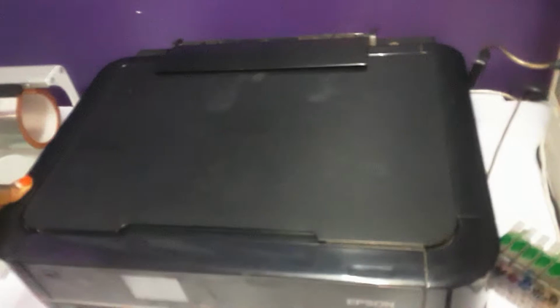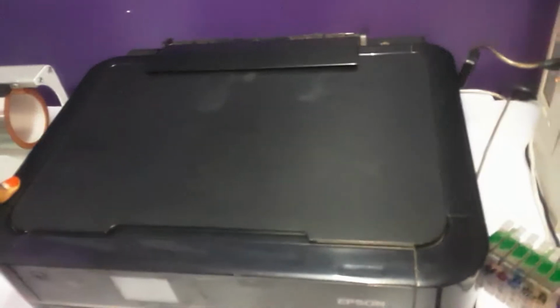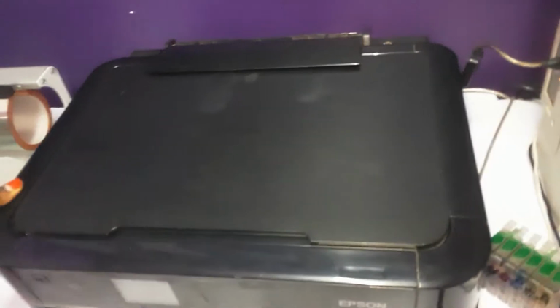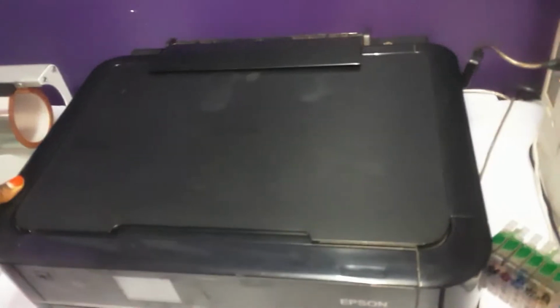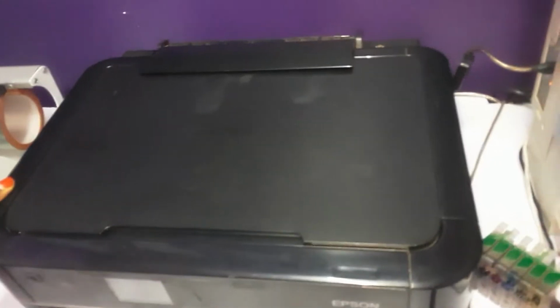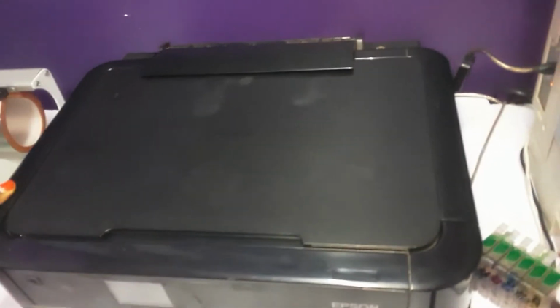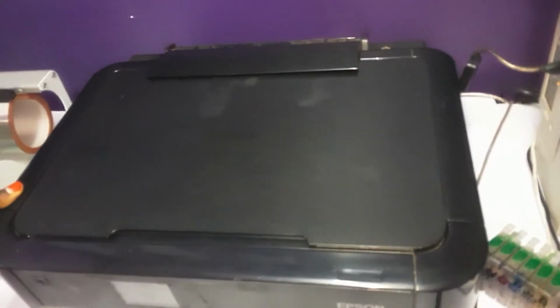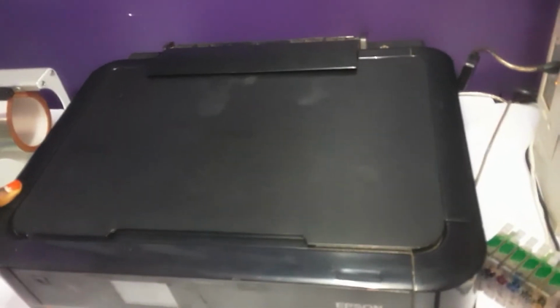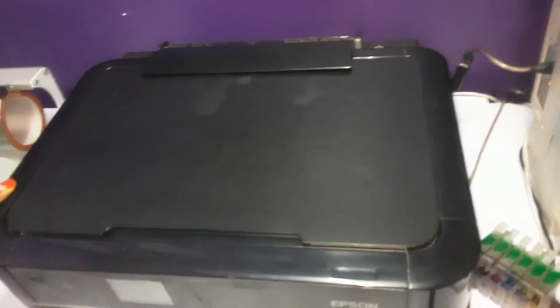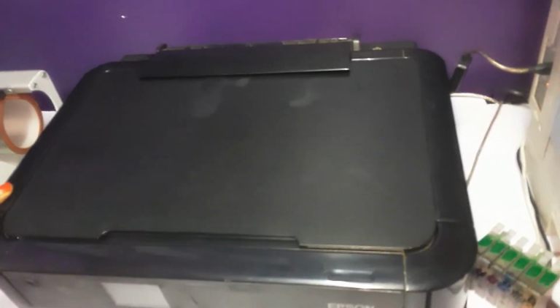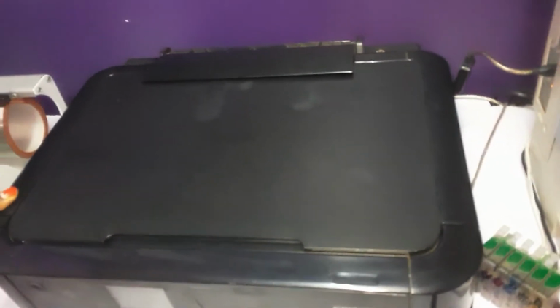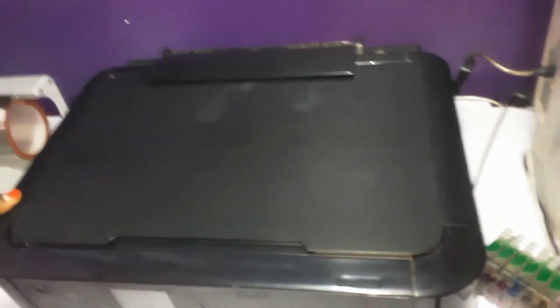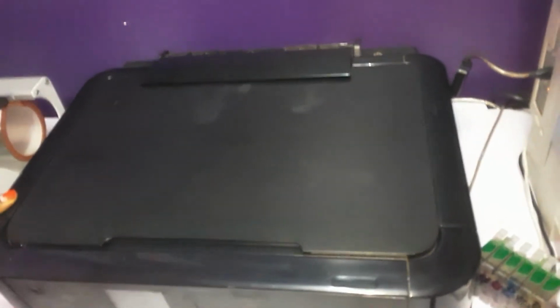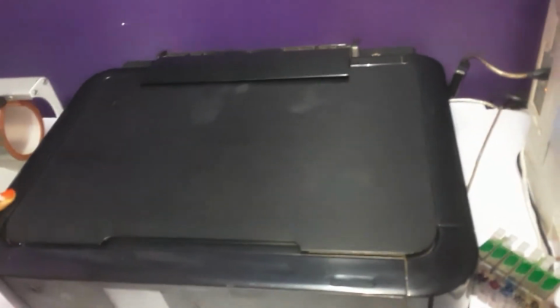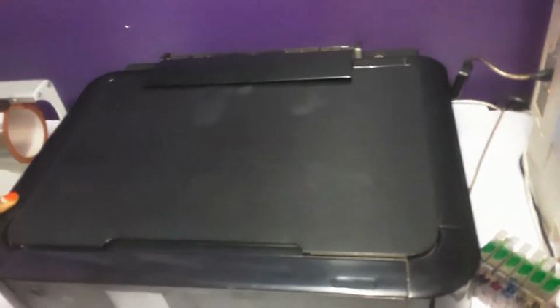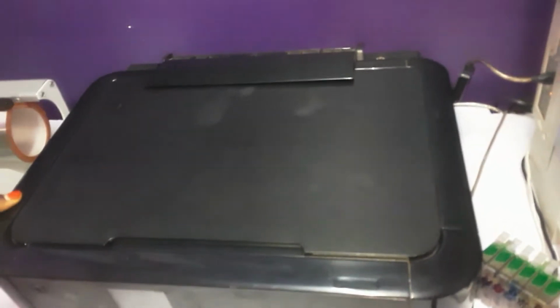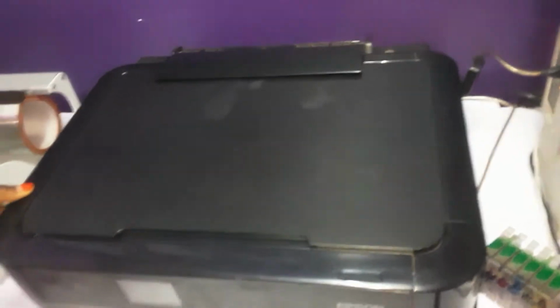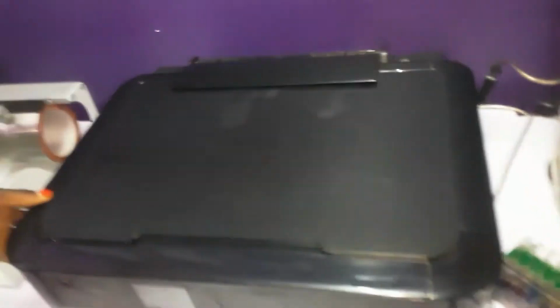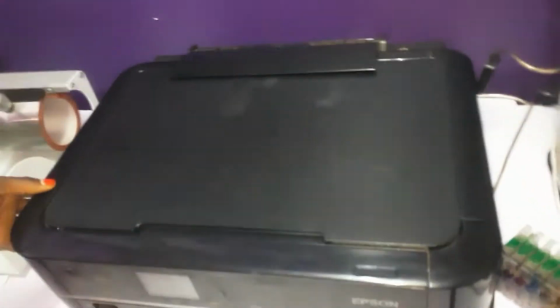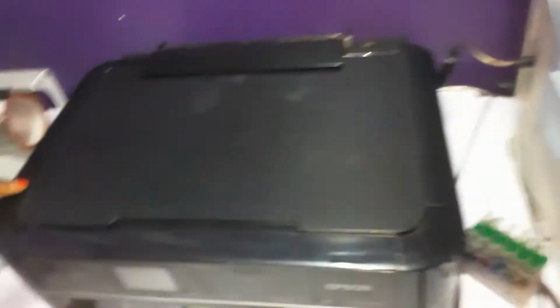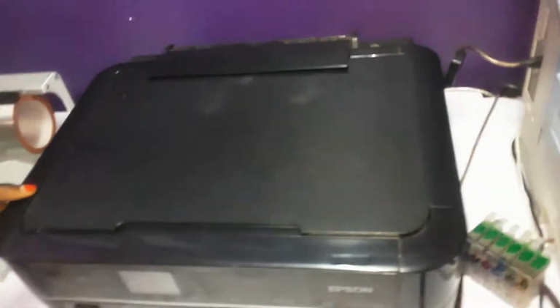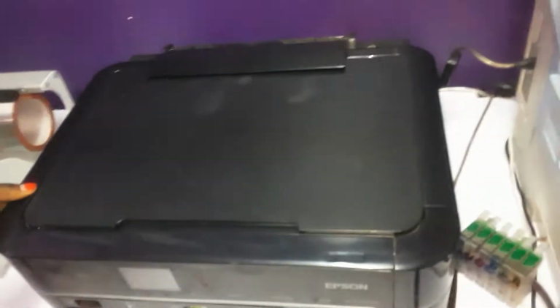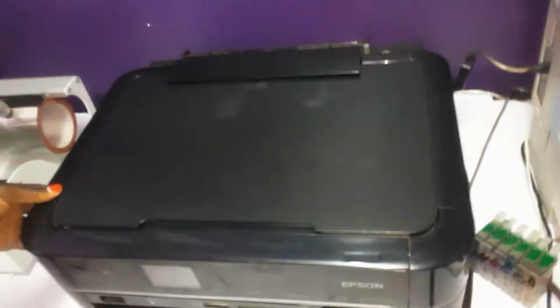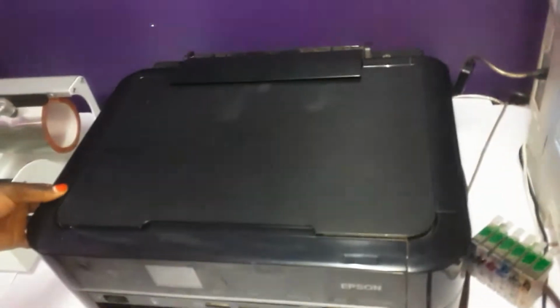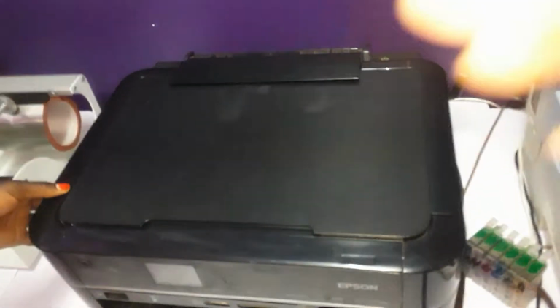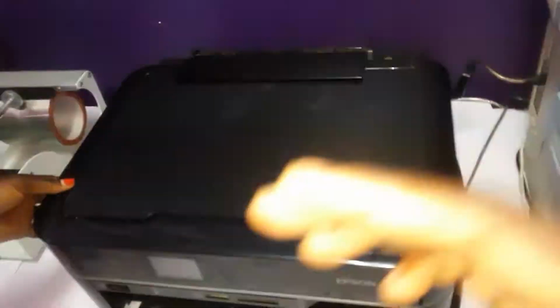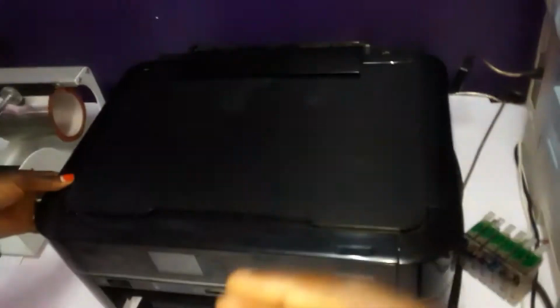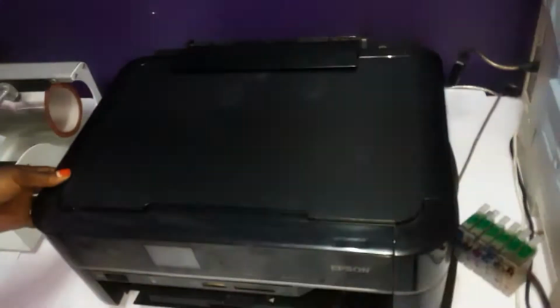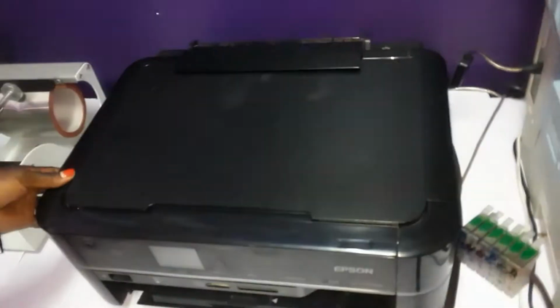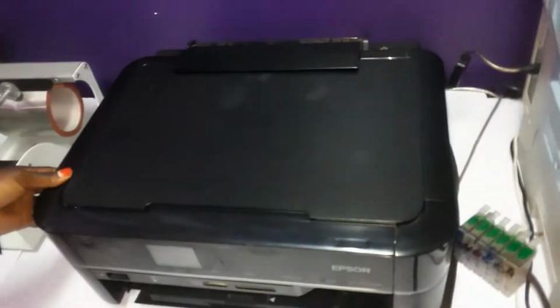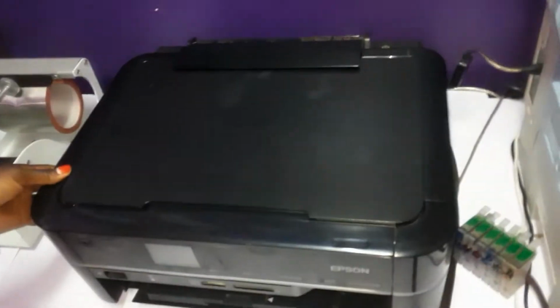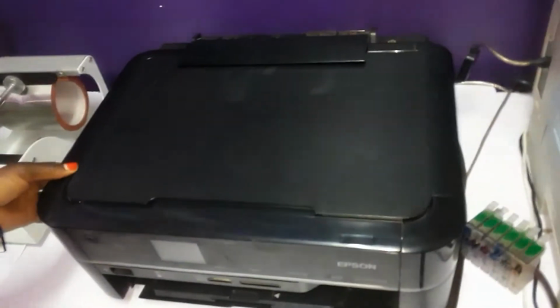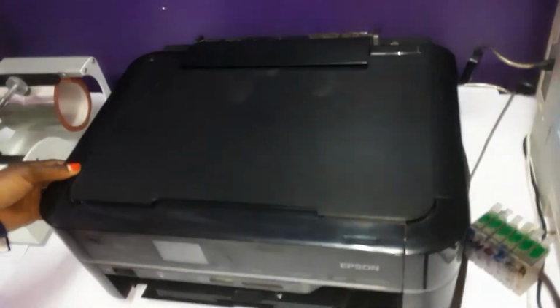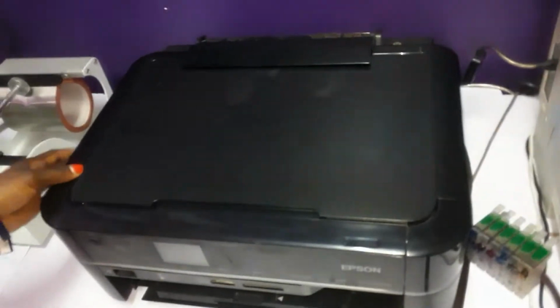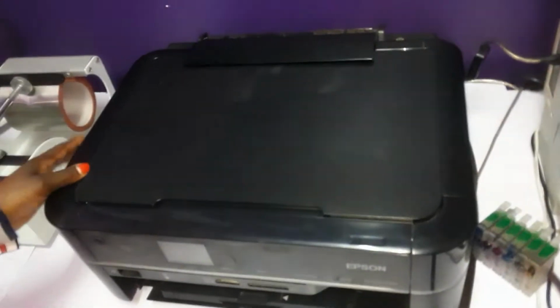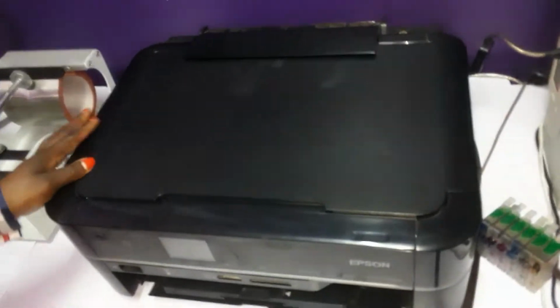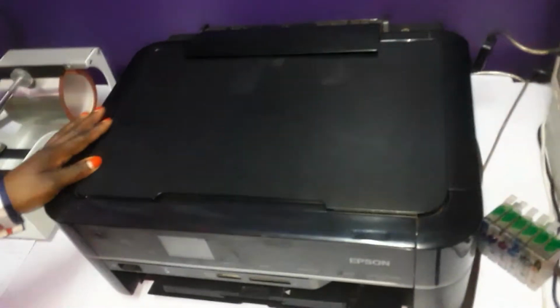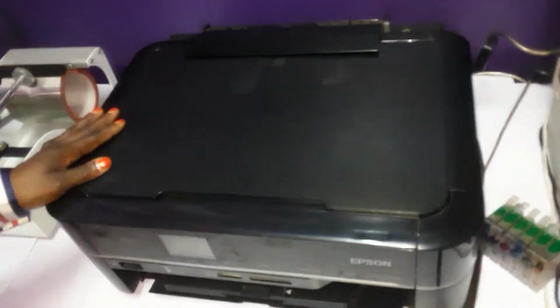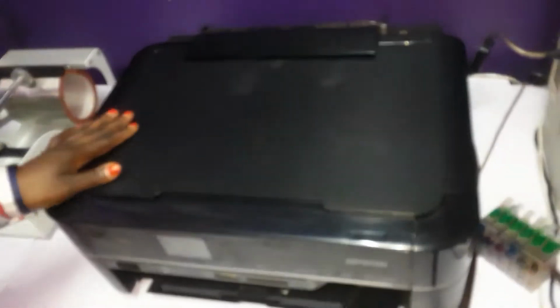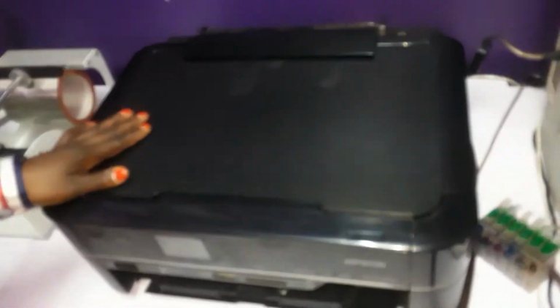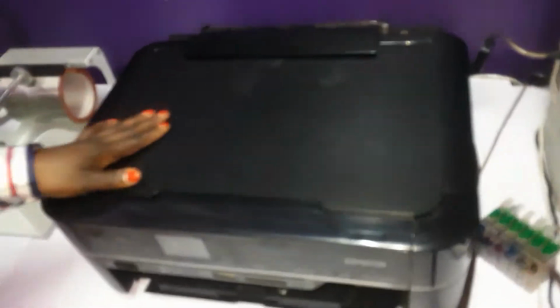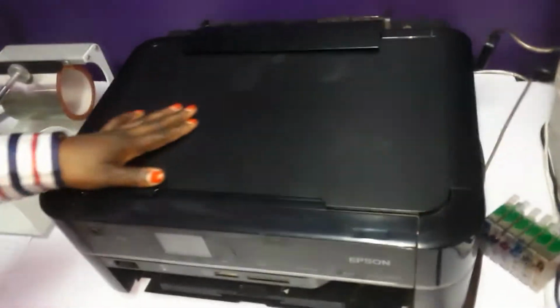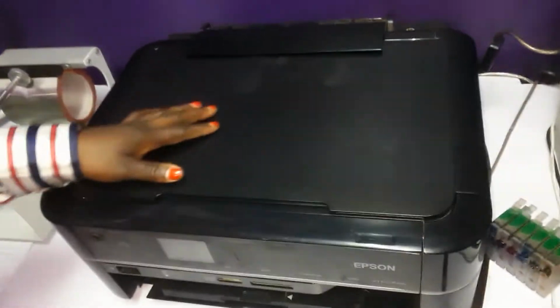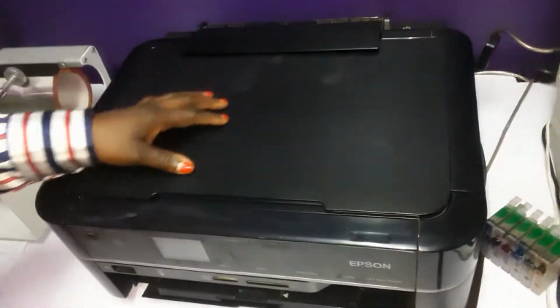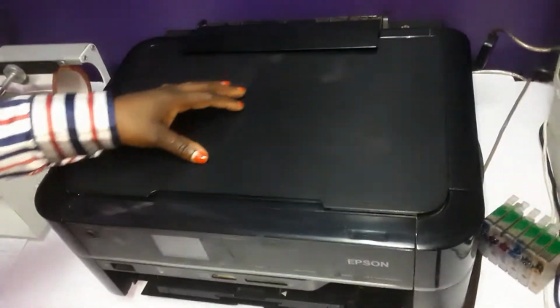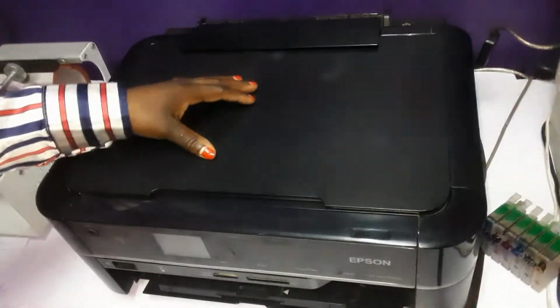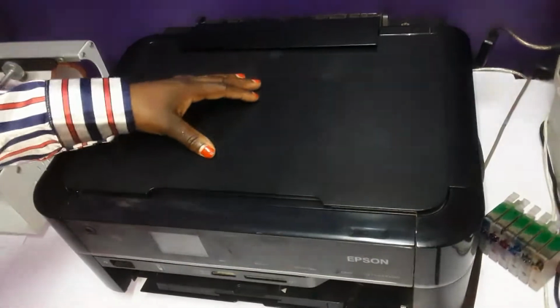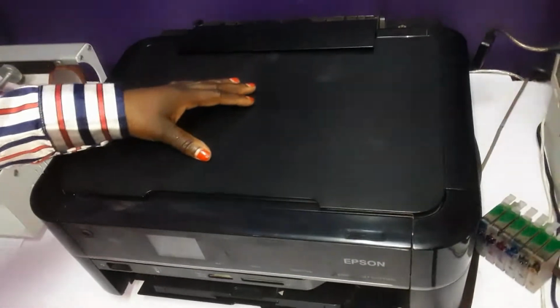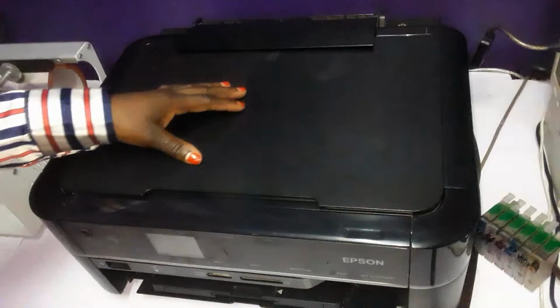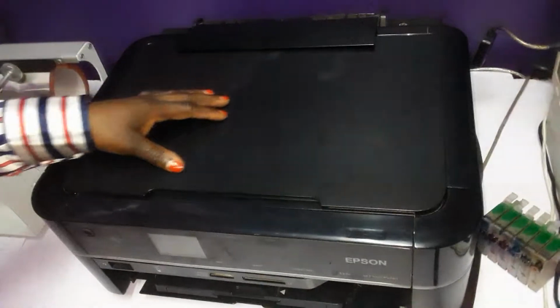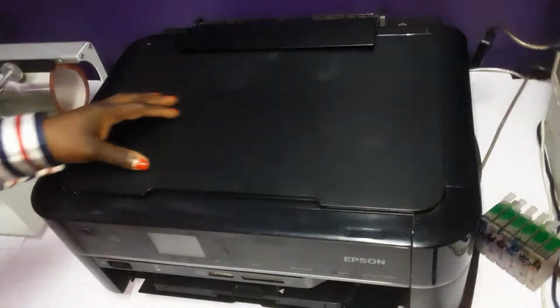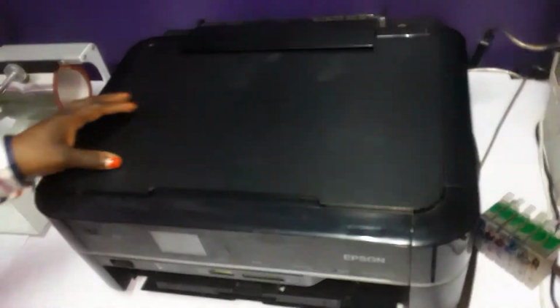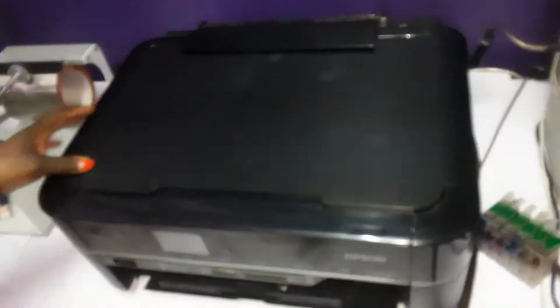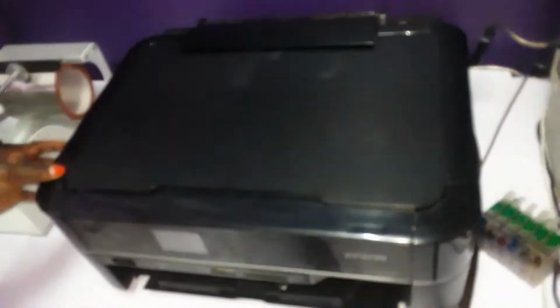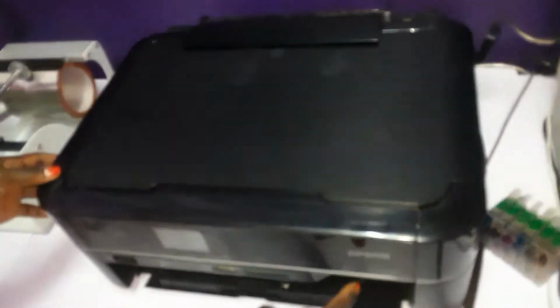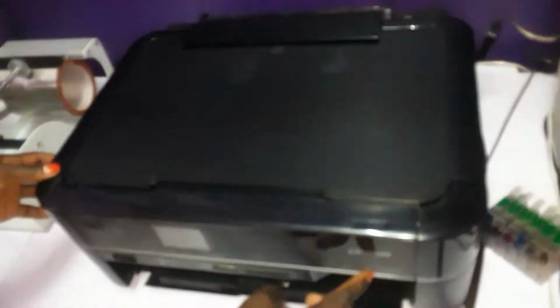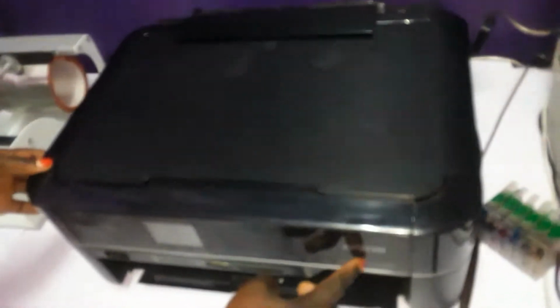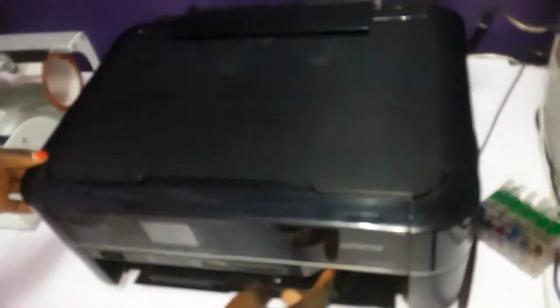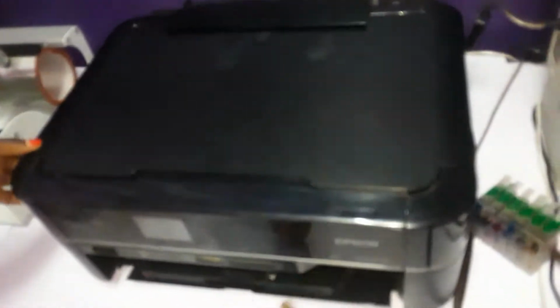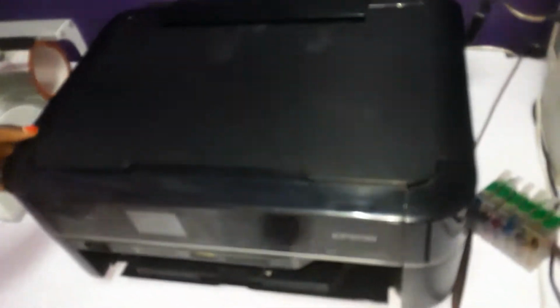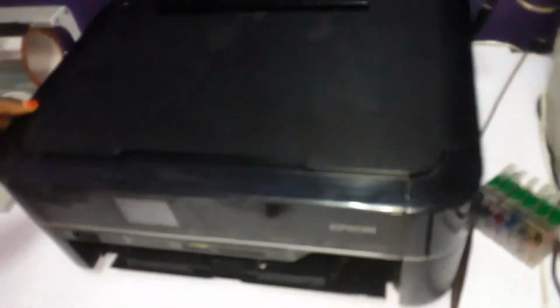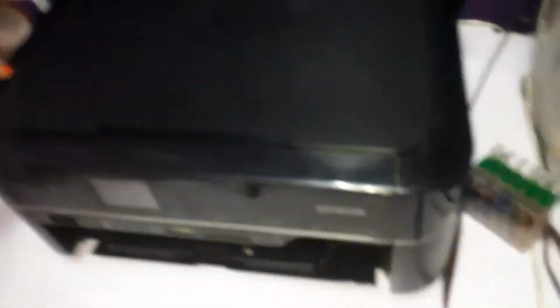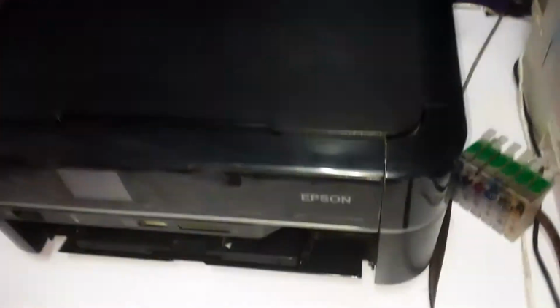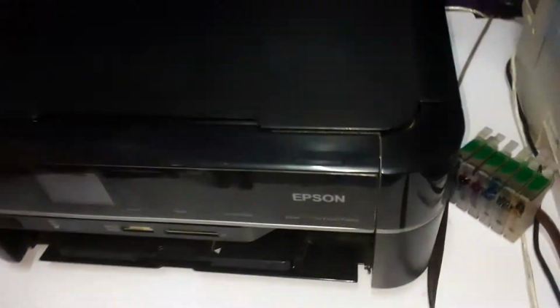Hello, this is Shama Gibbs. Today we are going to learn about the Epson PX-660.